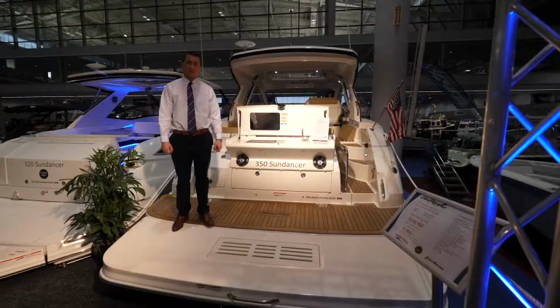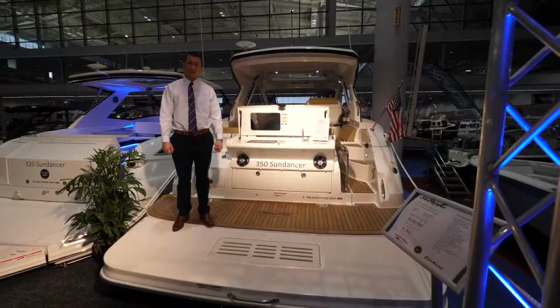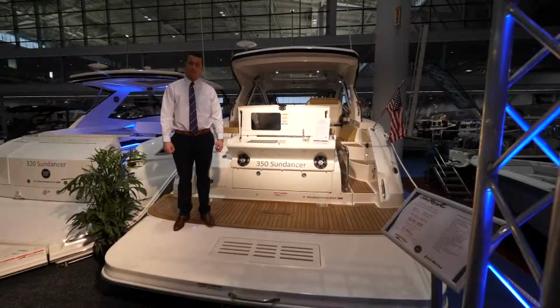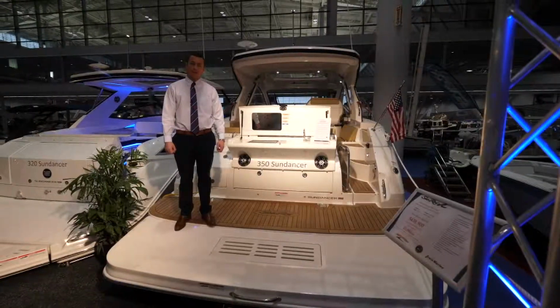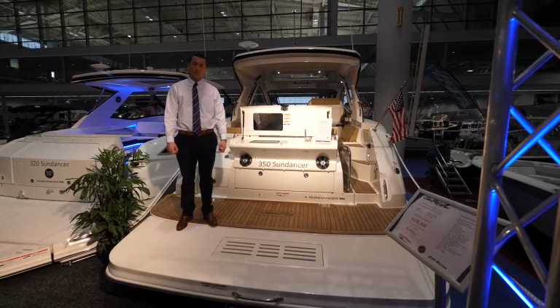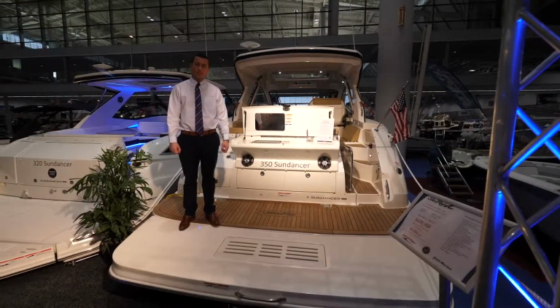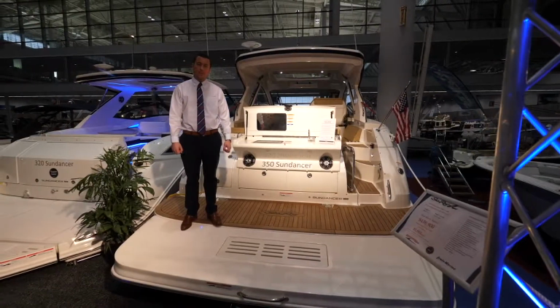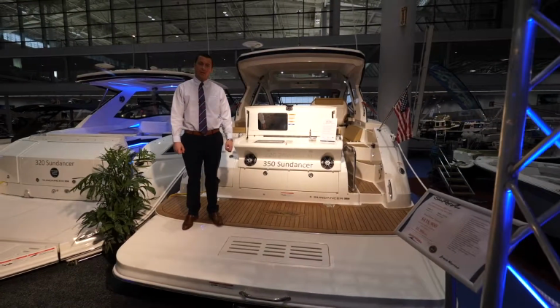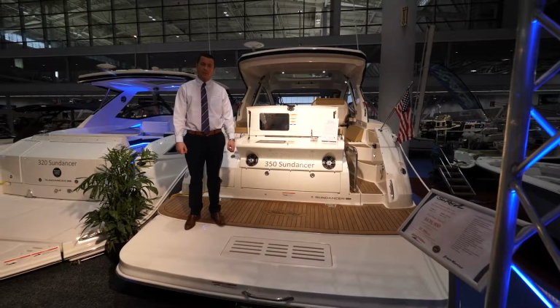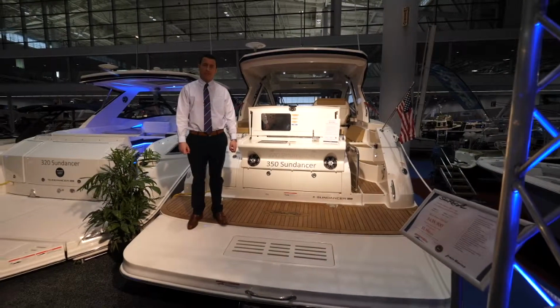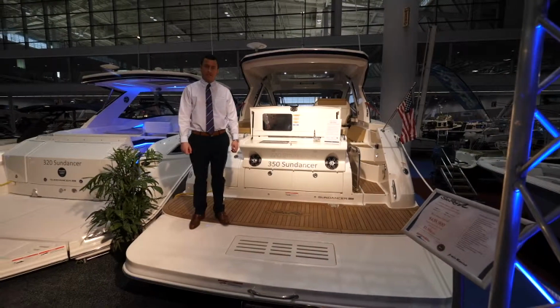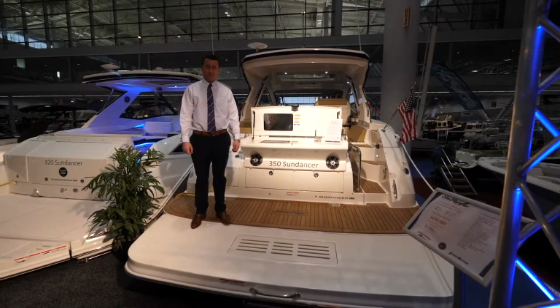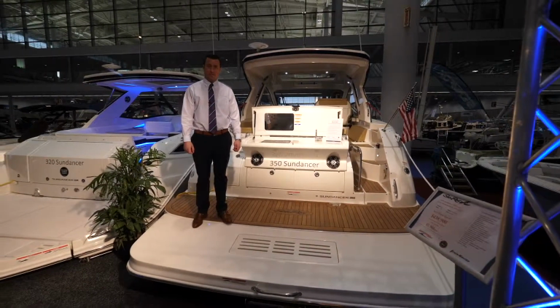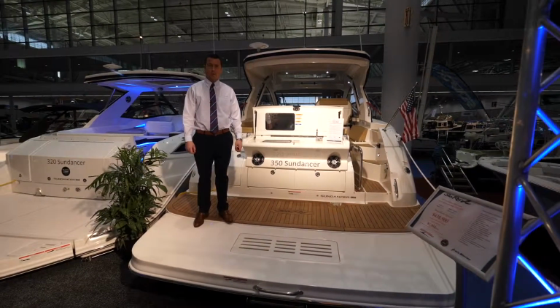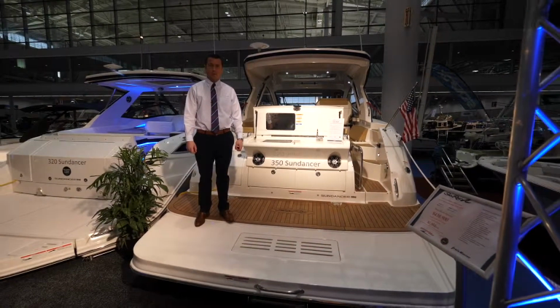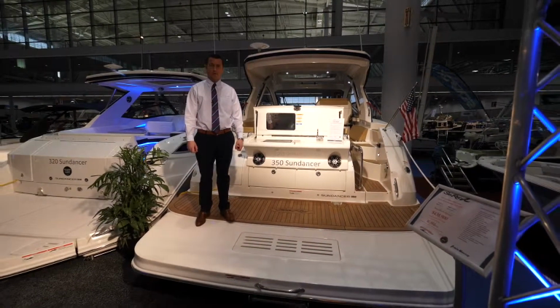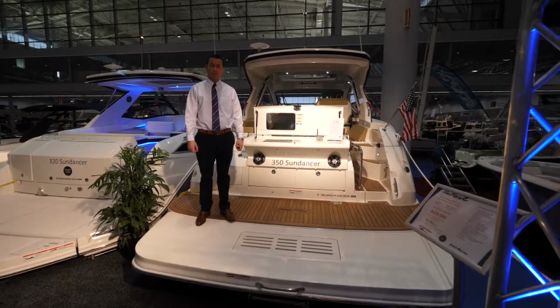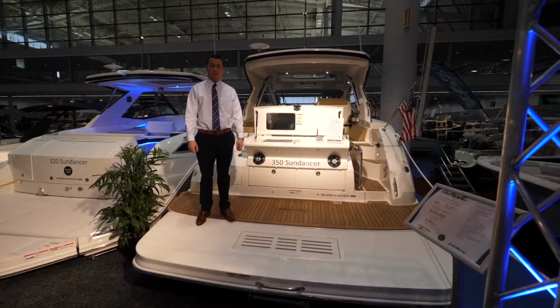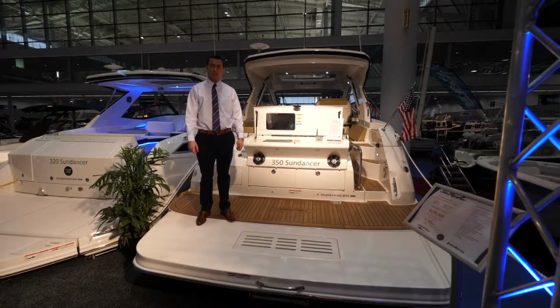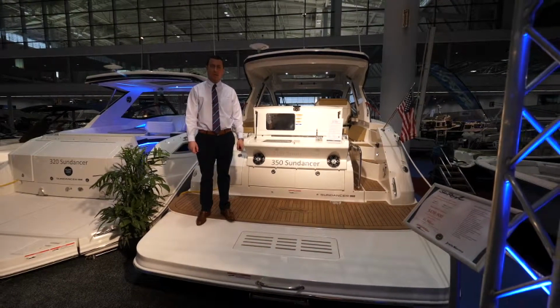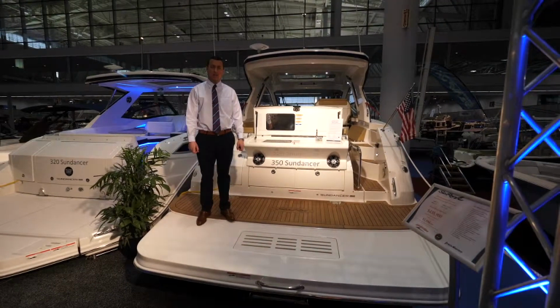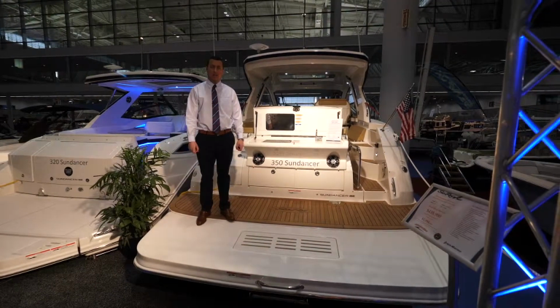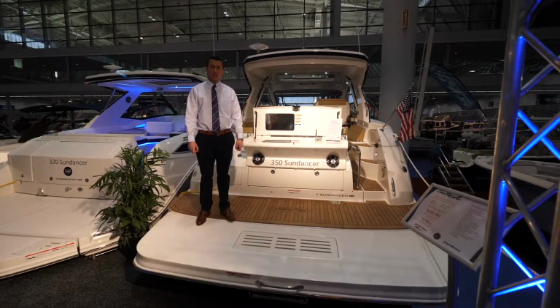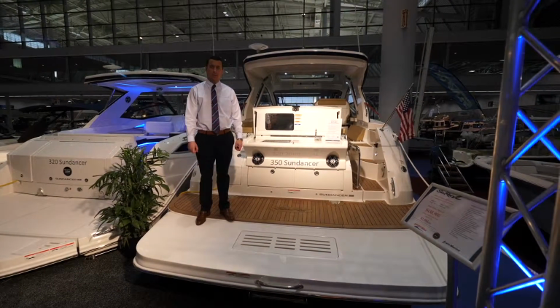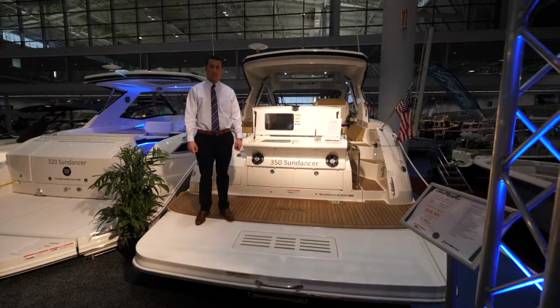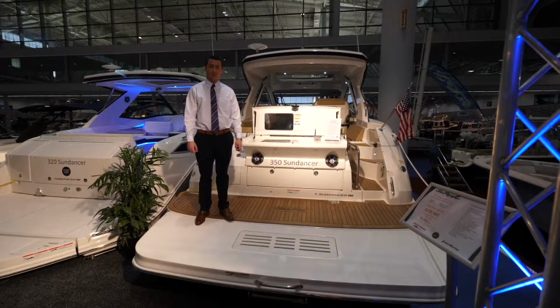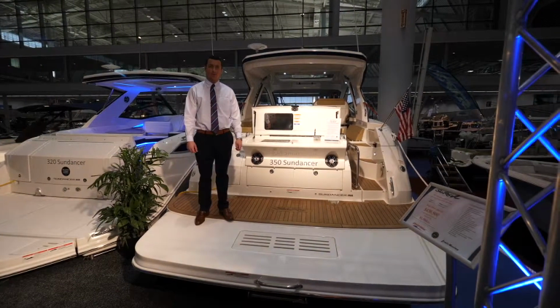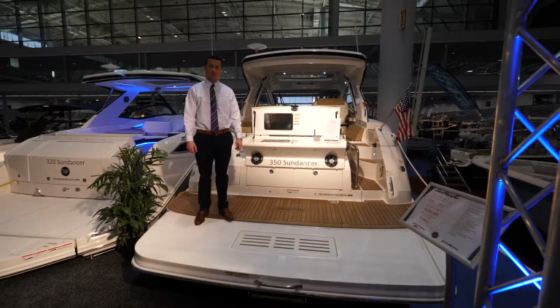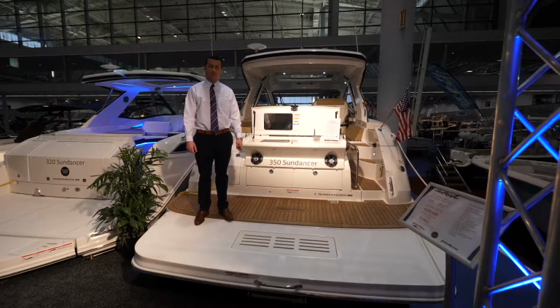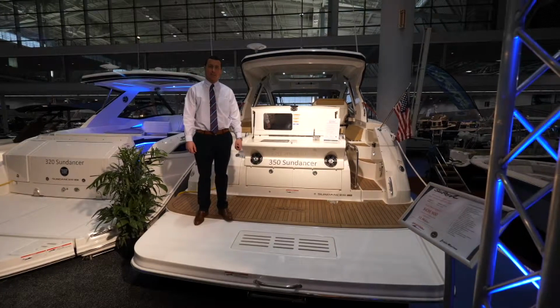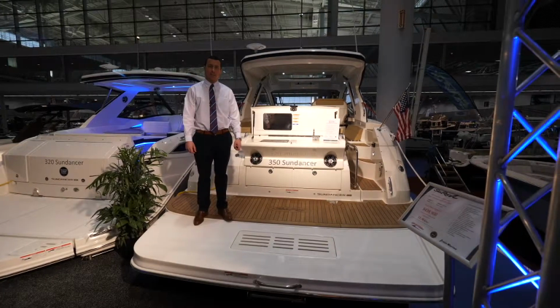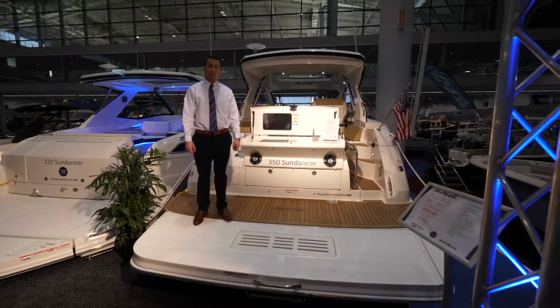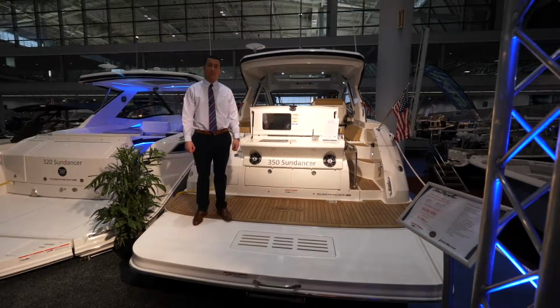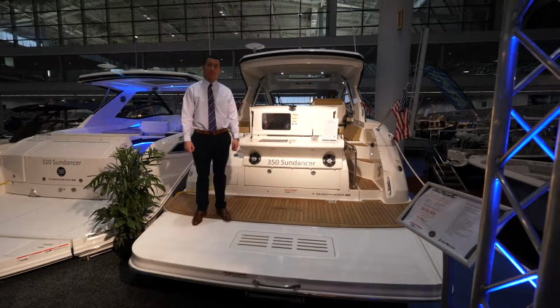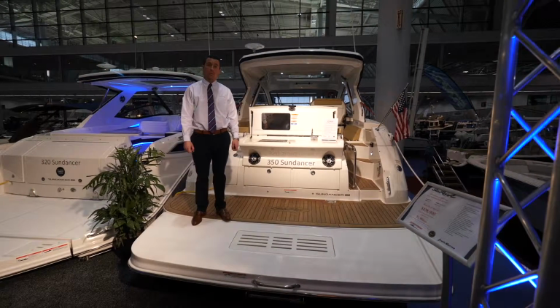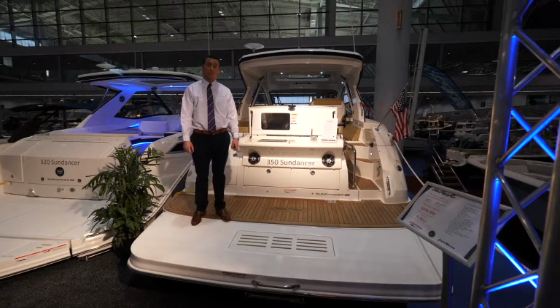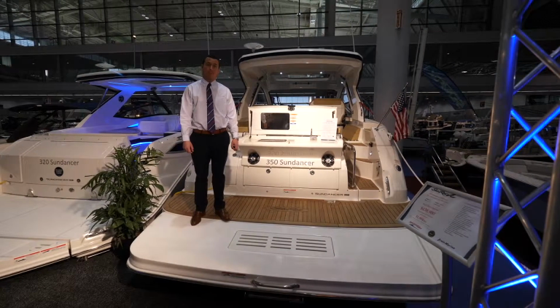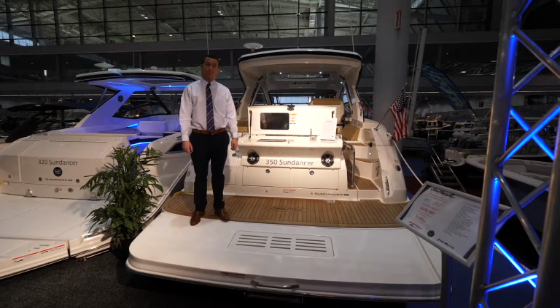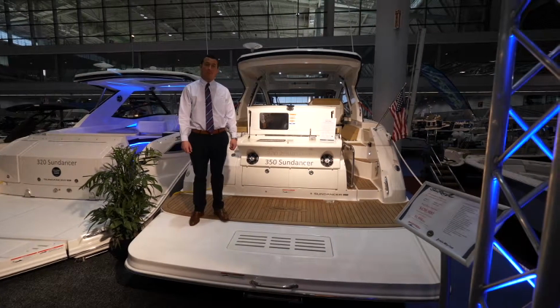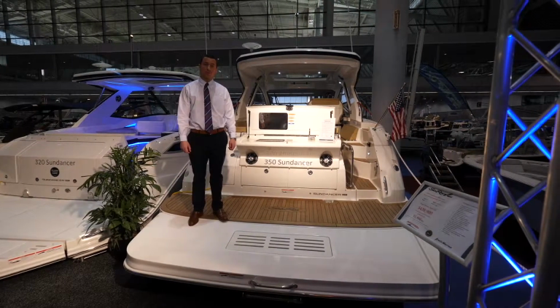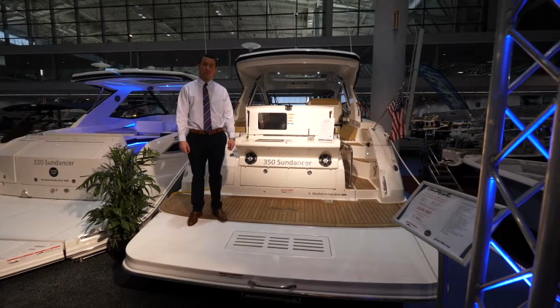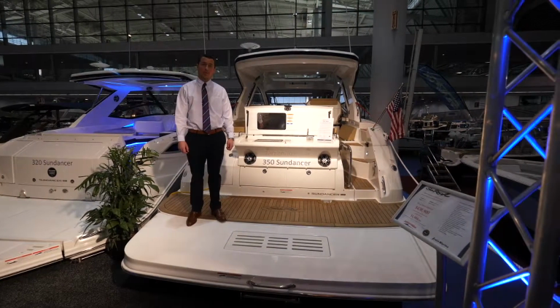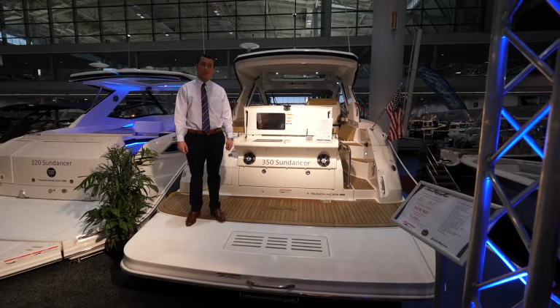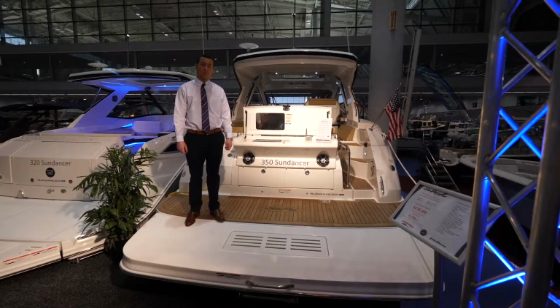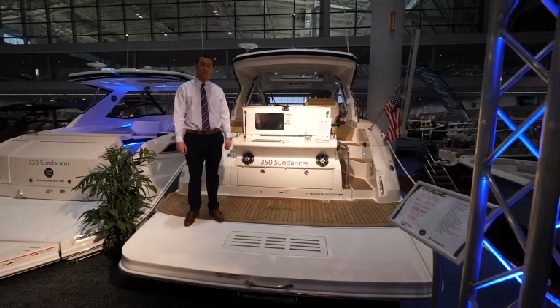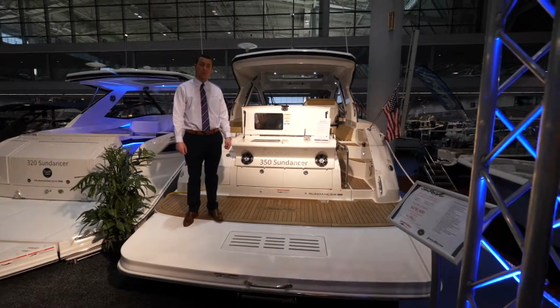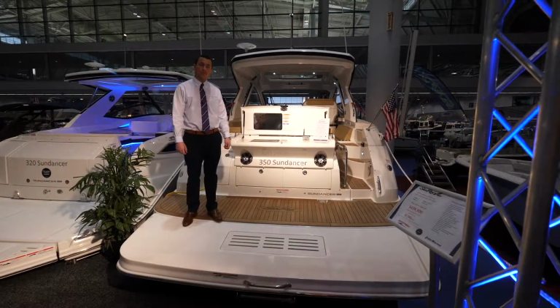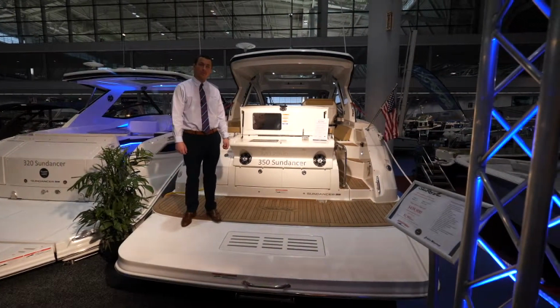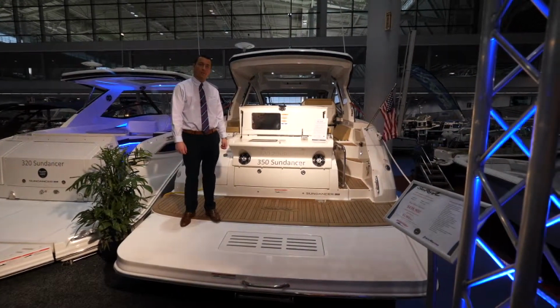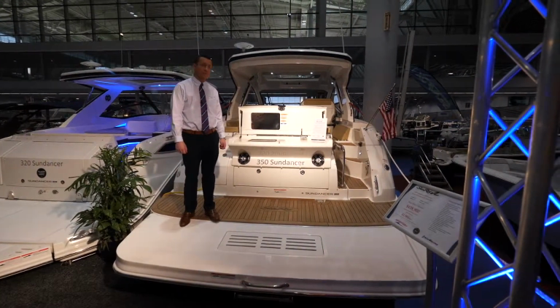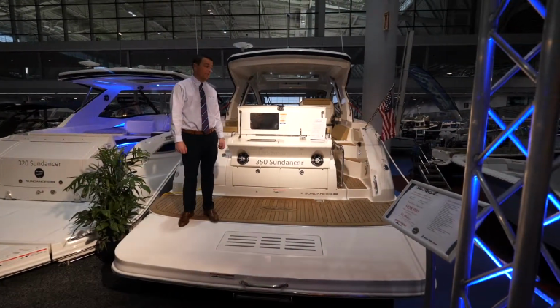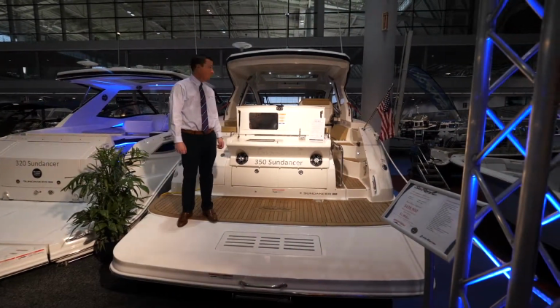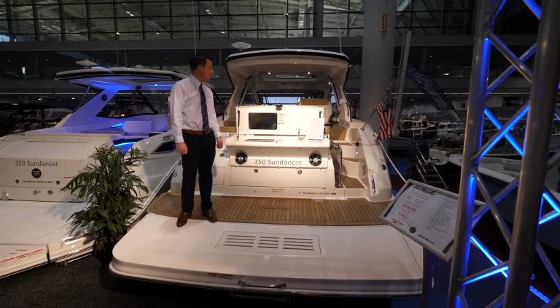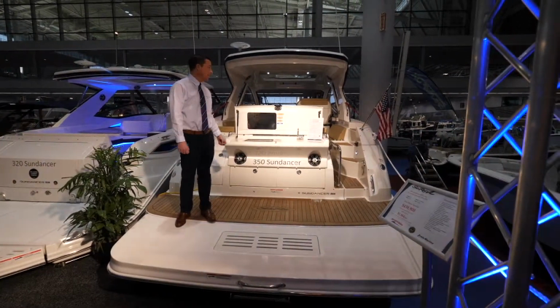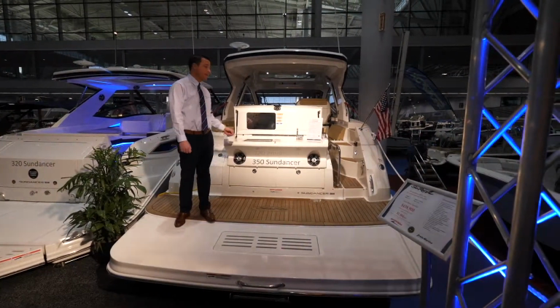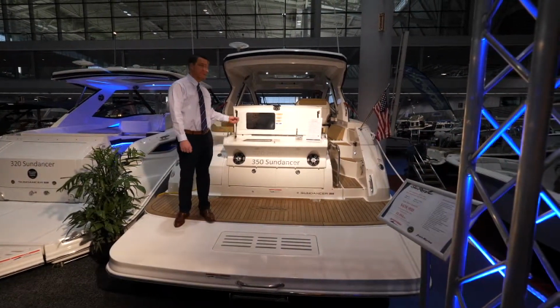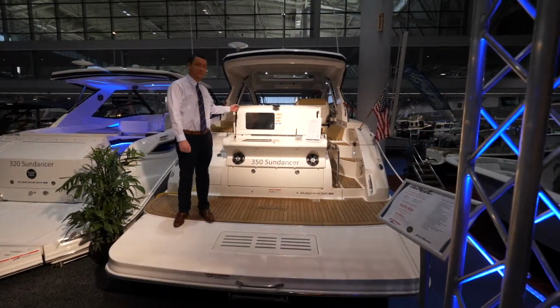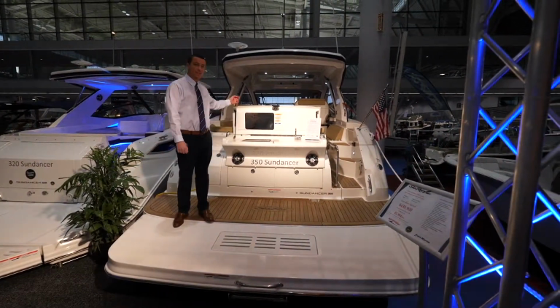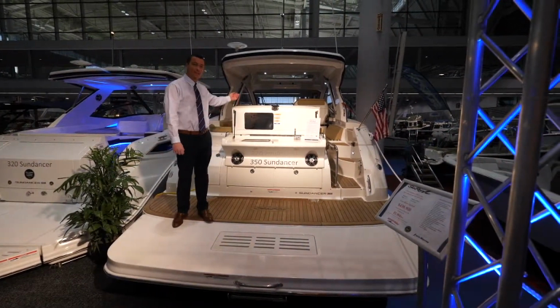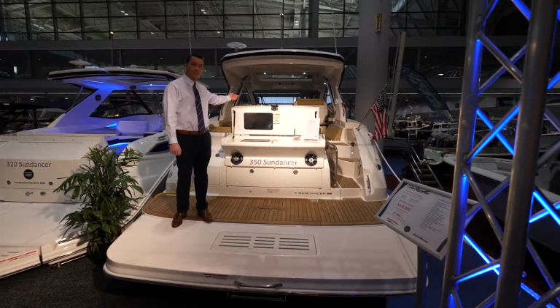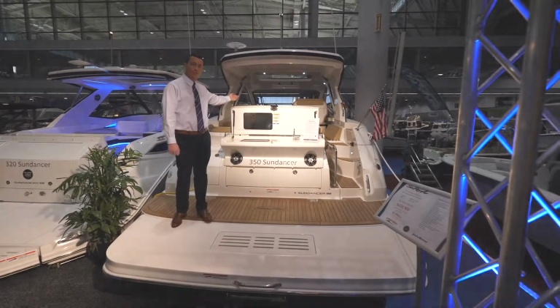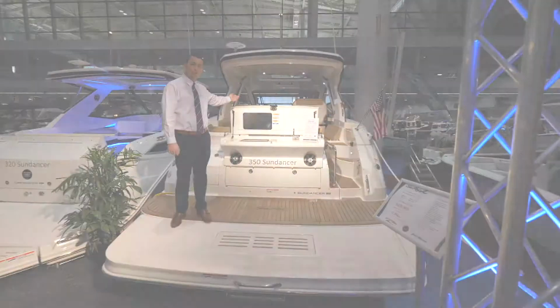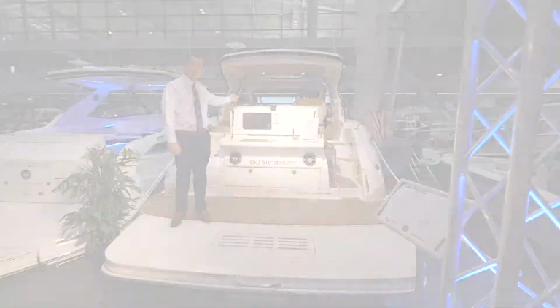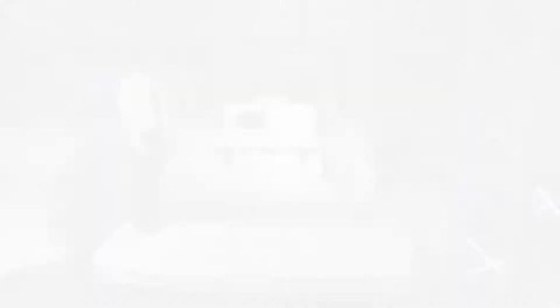My name is Jared Simpson from Marine Max Boston, coming to you today from the New England Boat Show here on the 35 Sea Ray Sun Dancer Coupe.